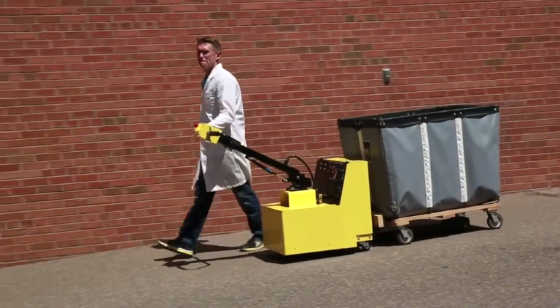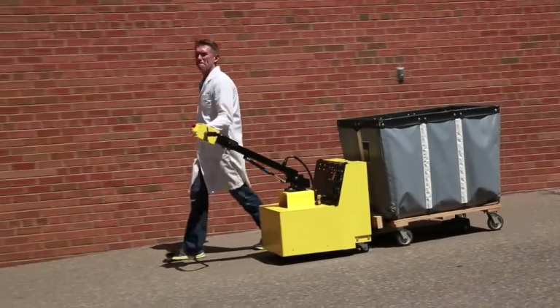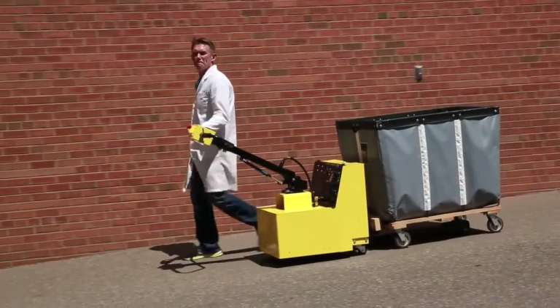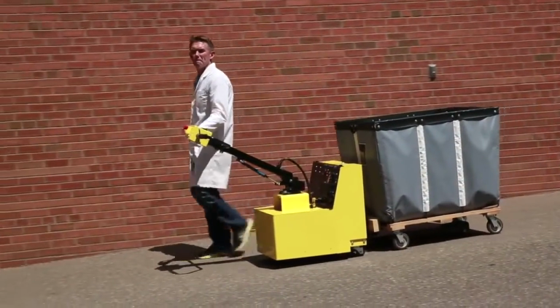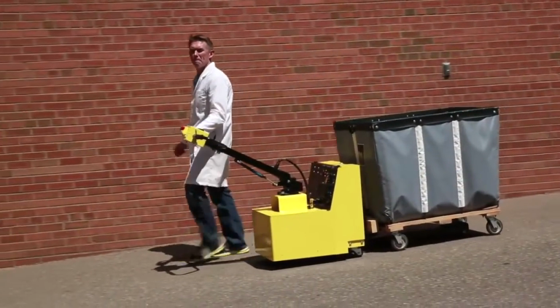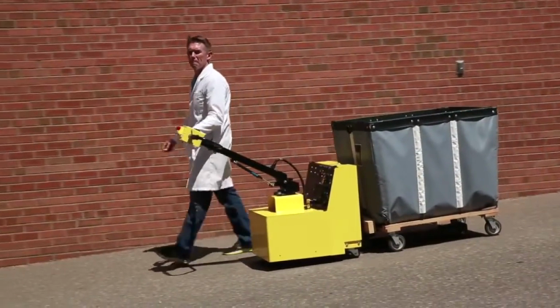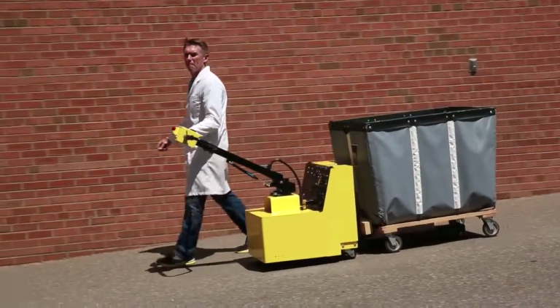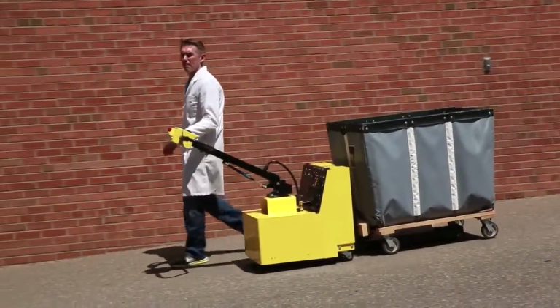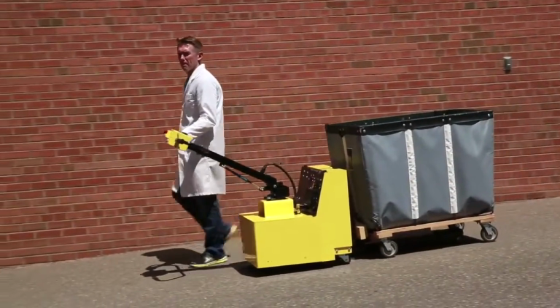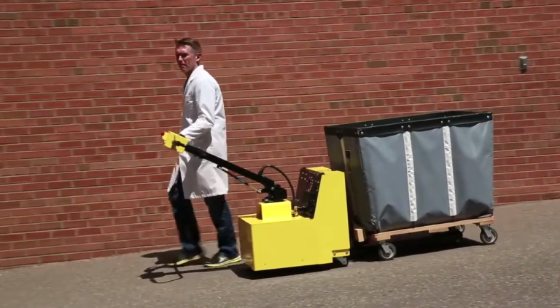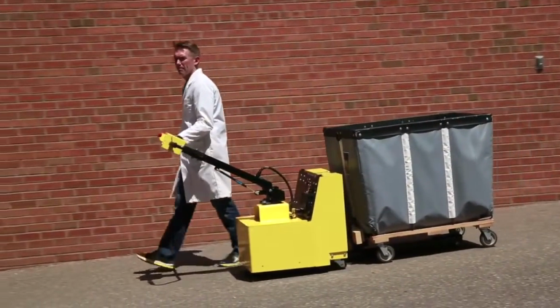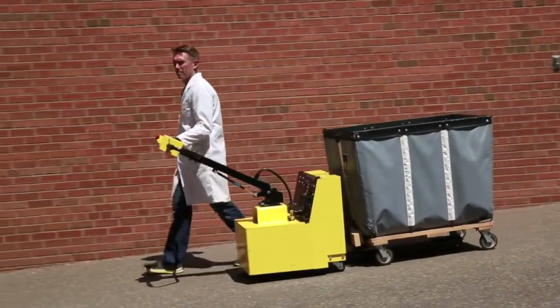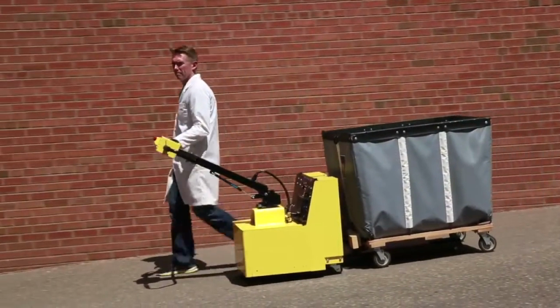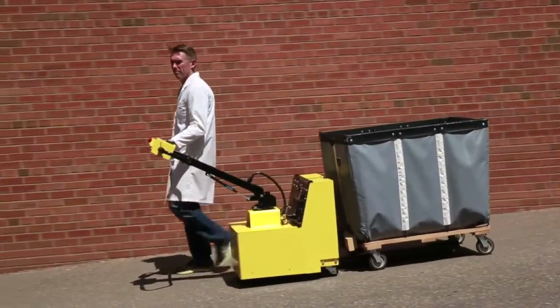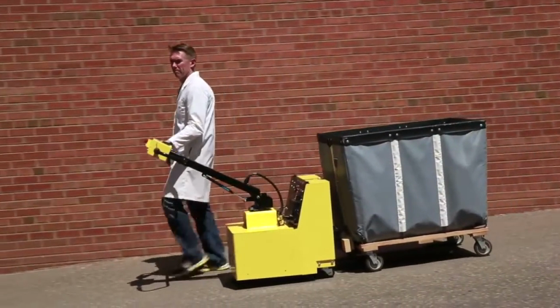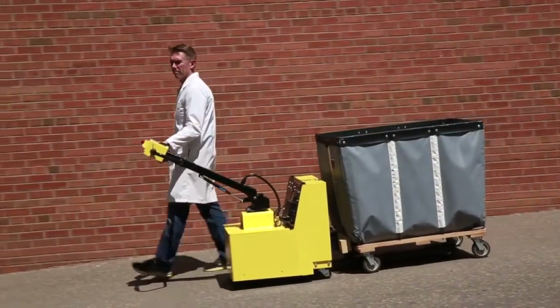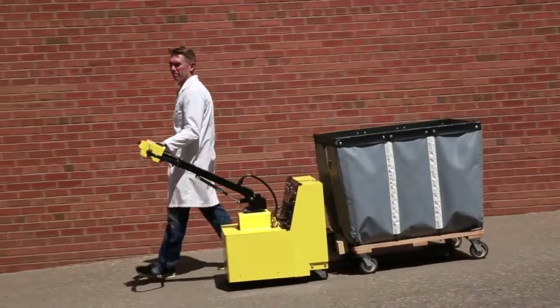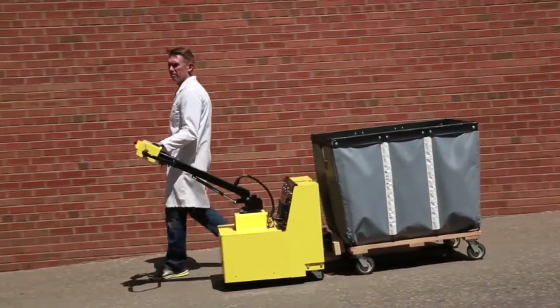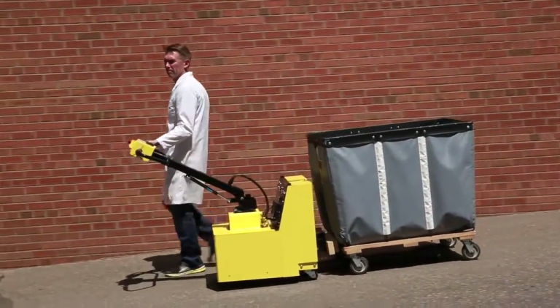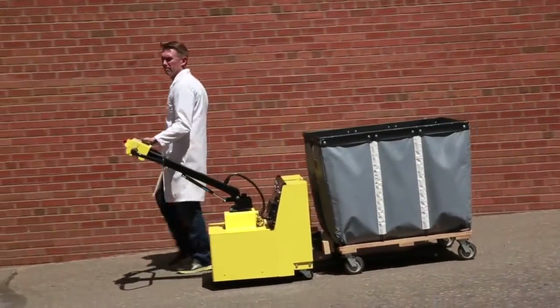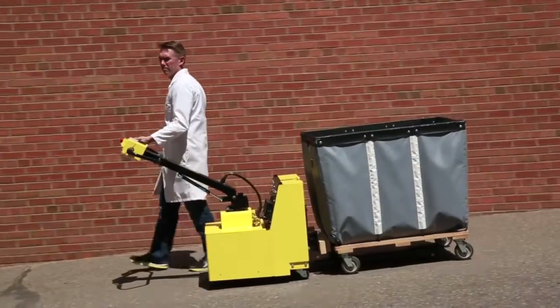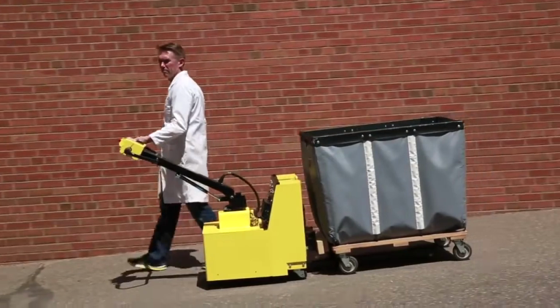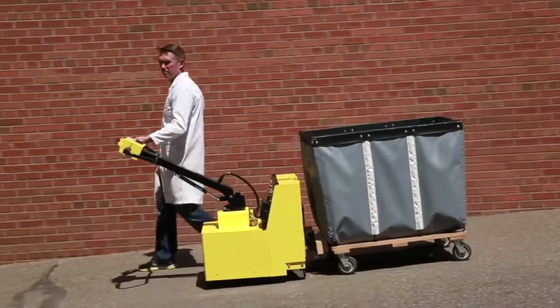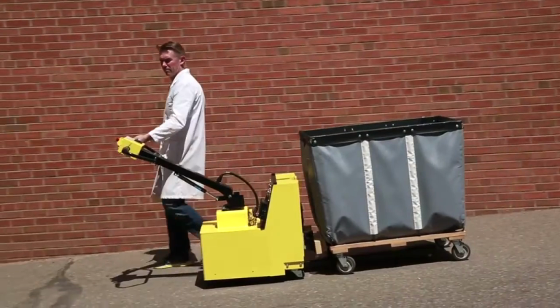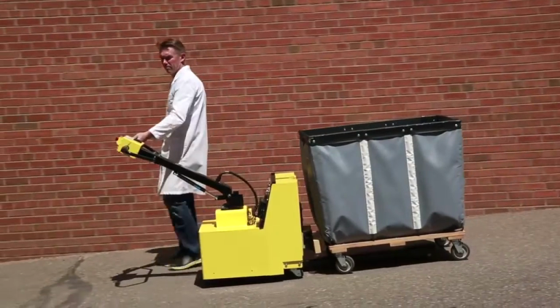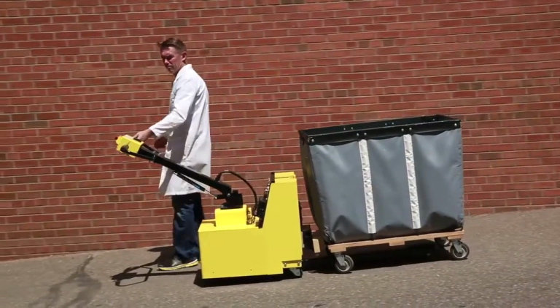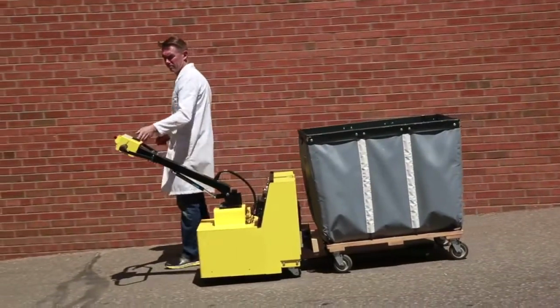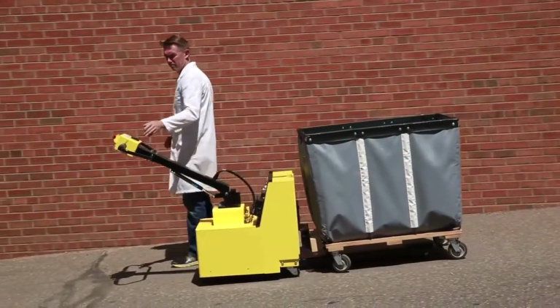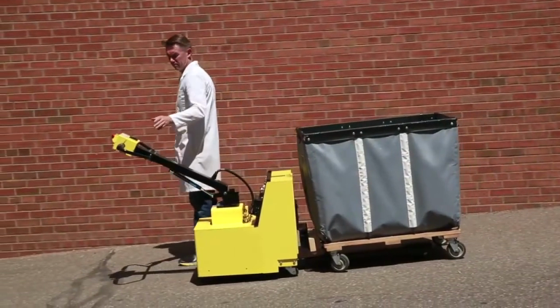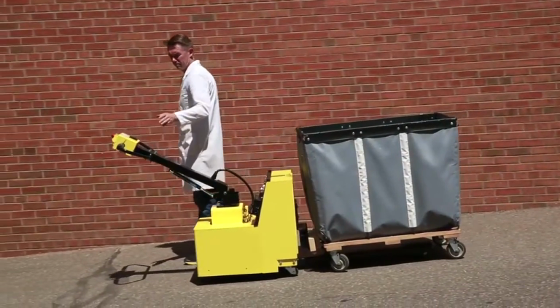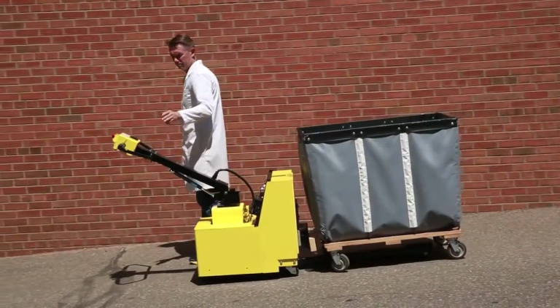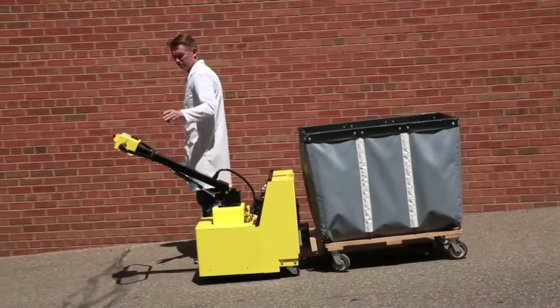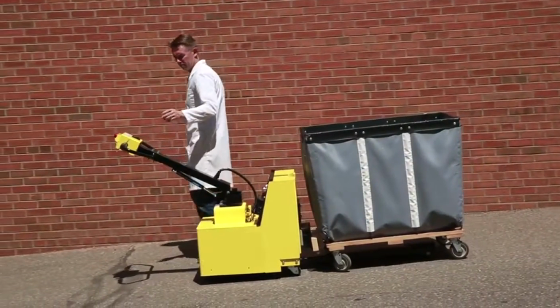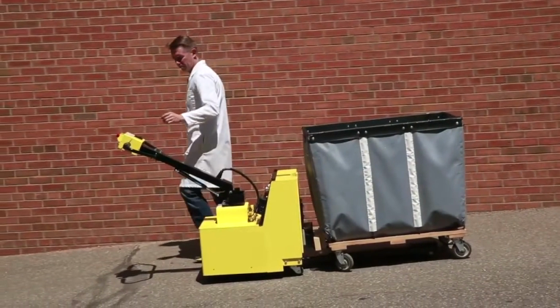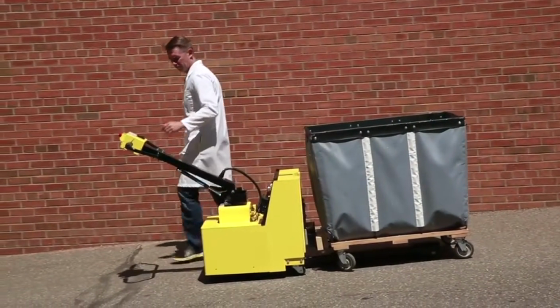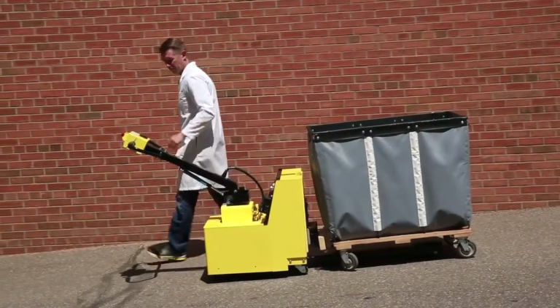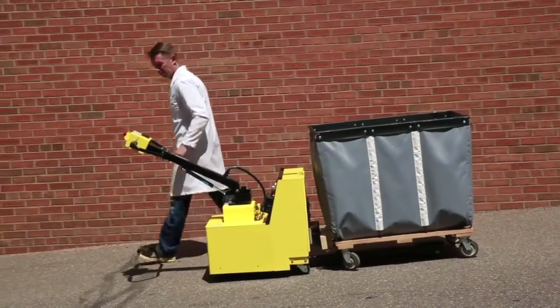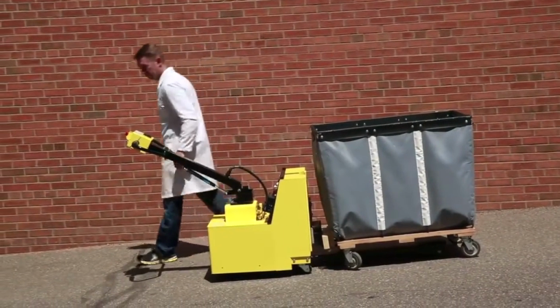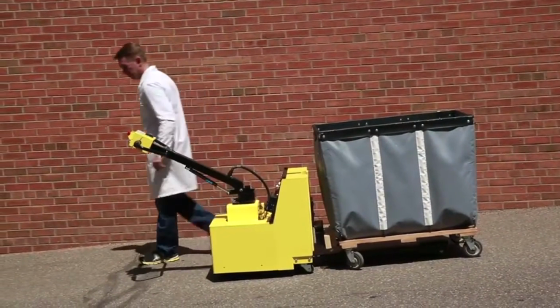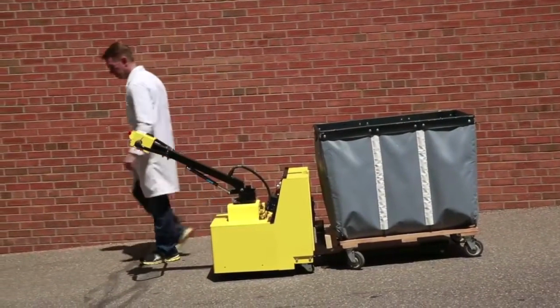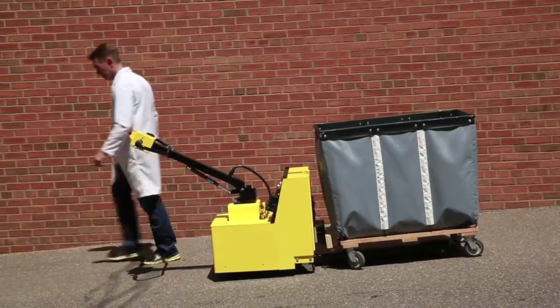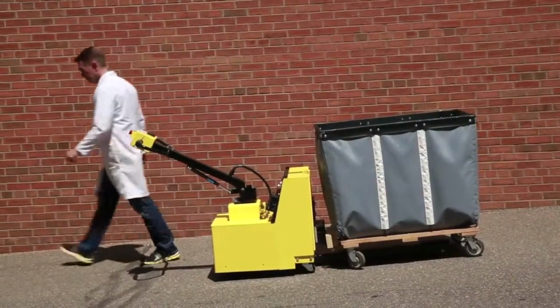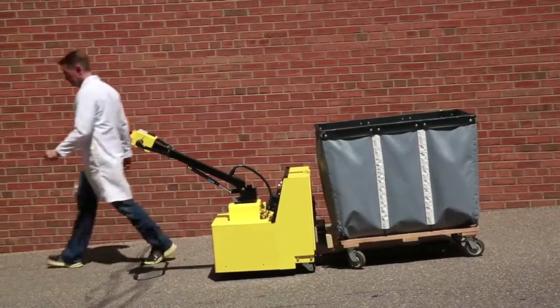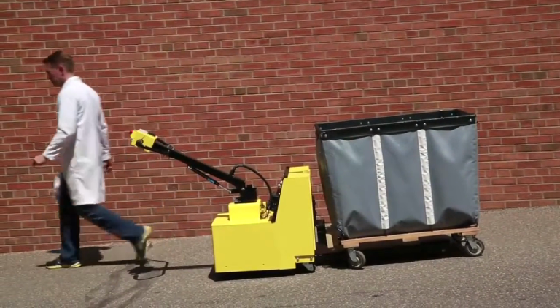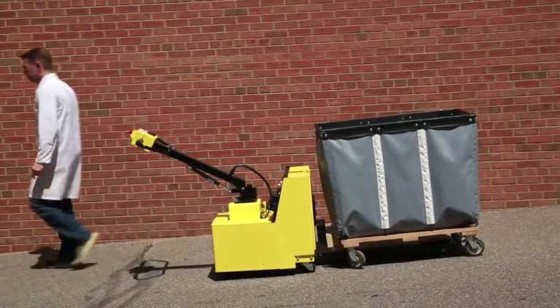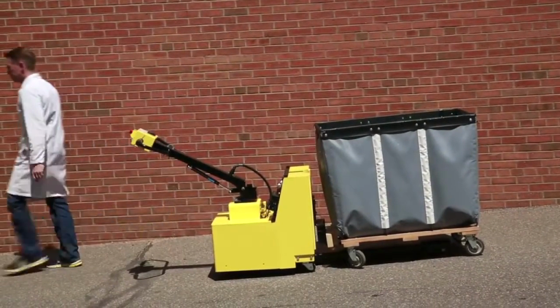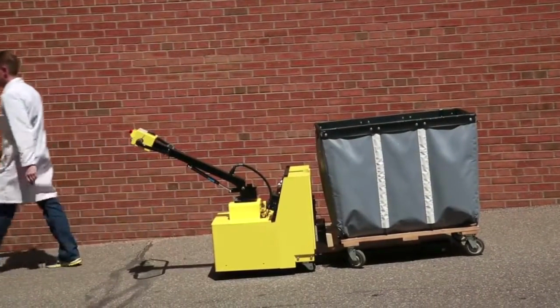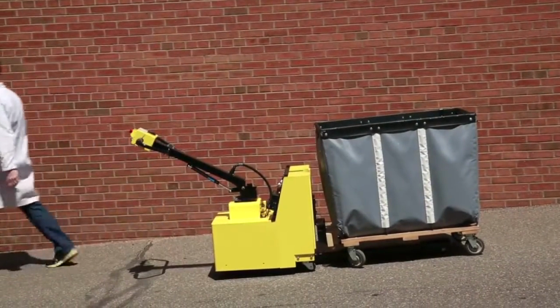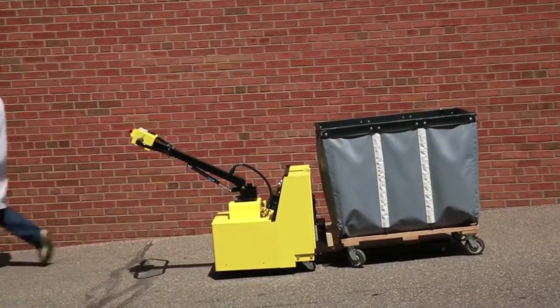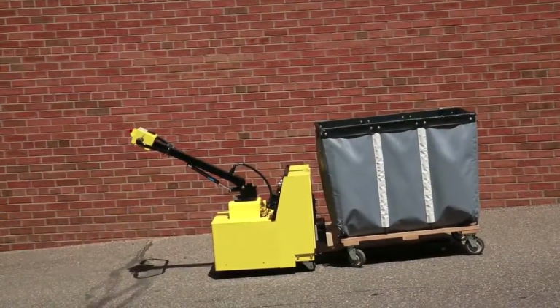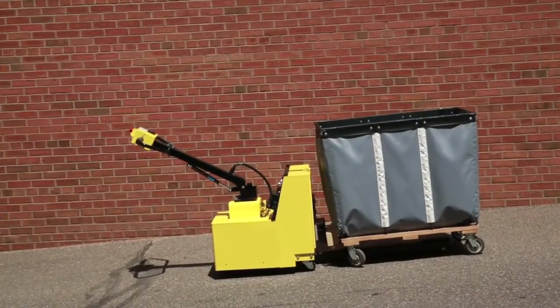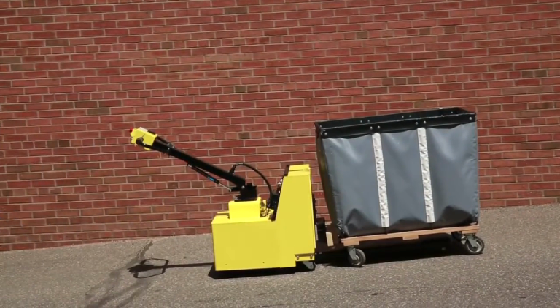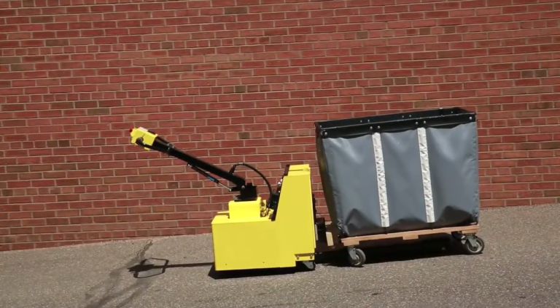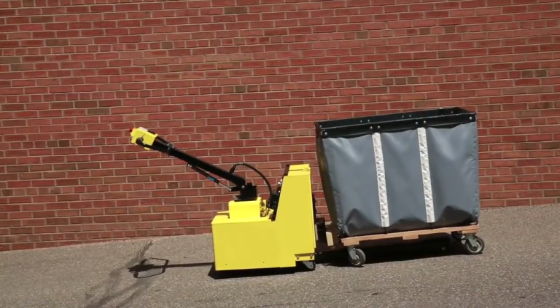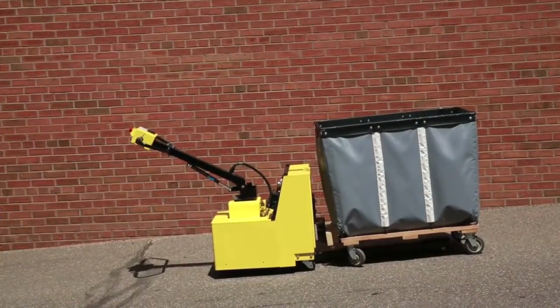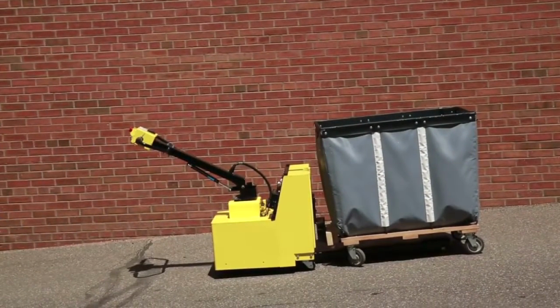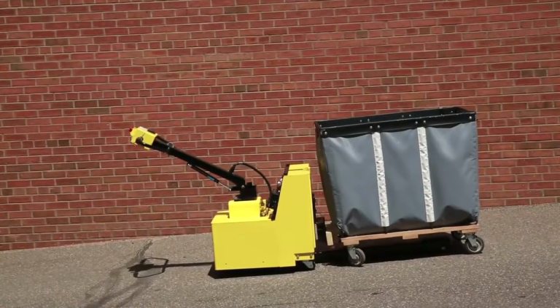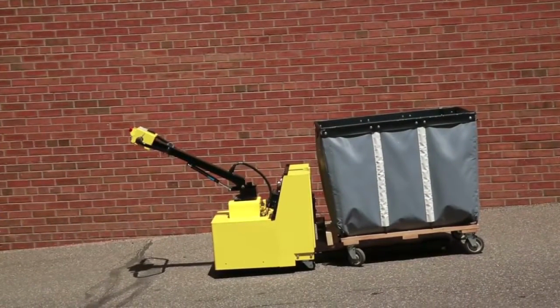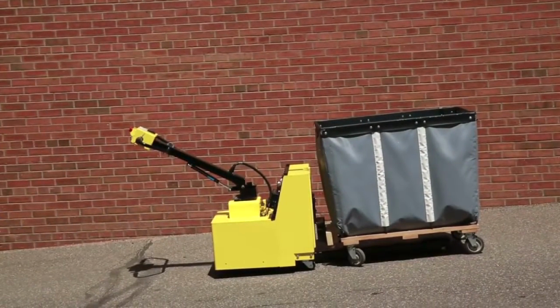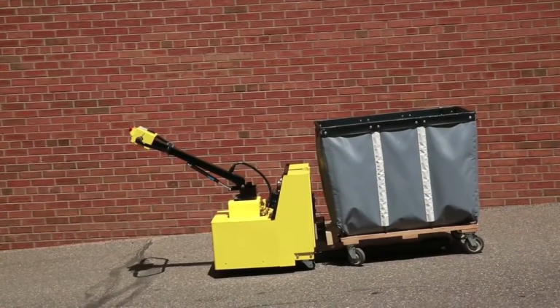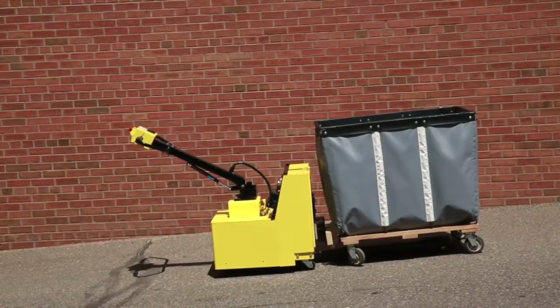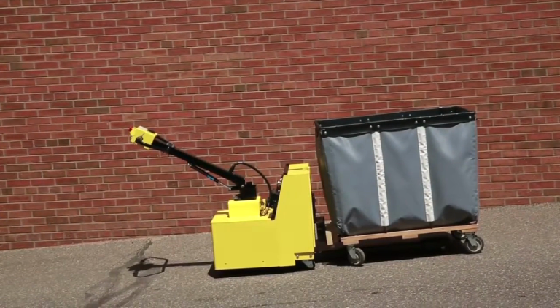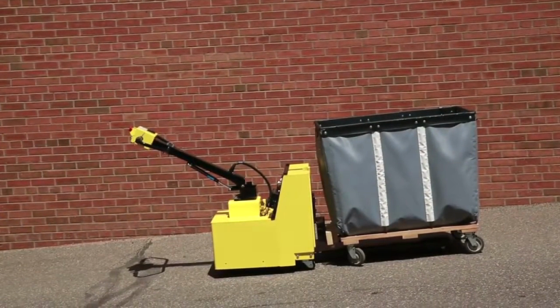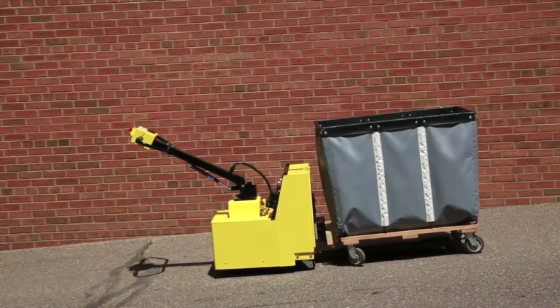The automatic safety brake immediately stops the cart caddy when needed and holds the caddy and cart on an incline.